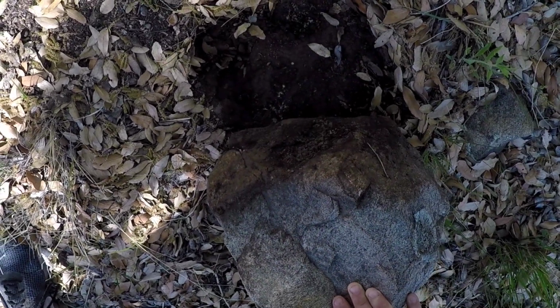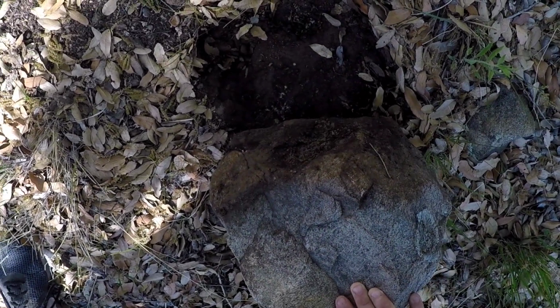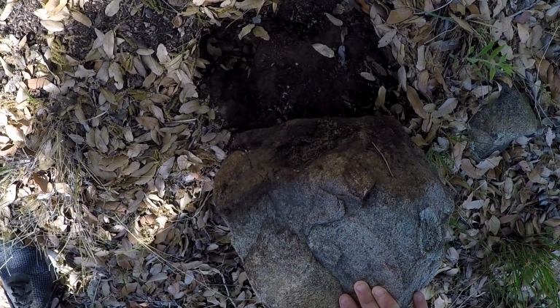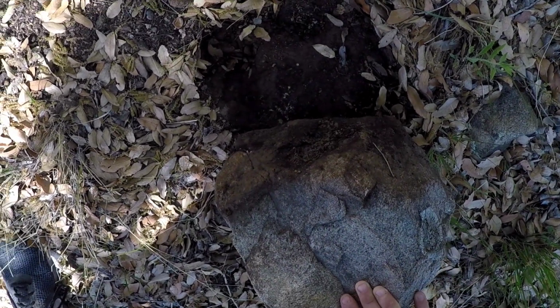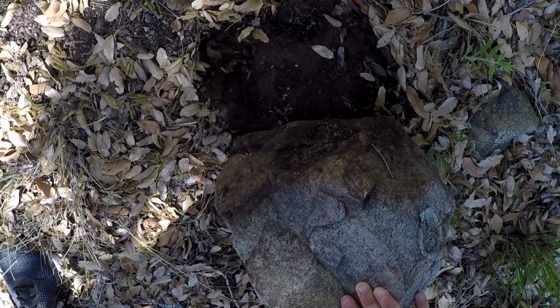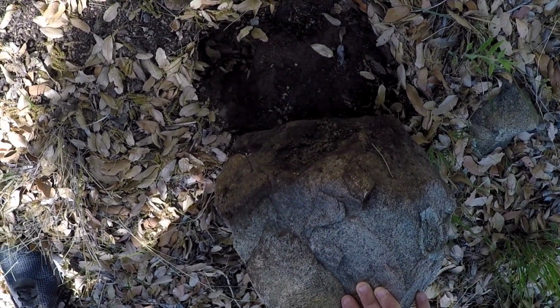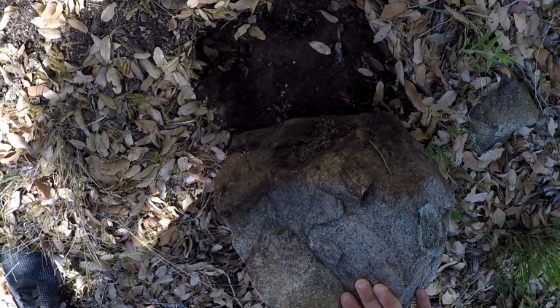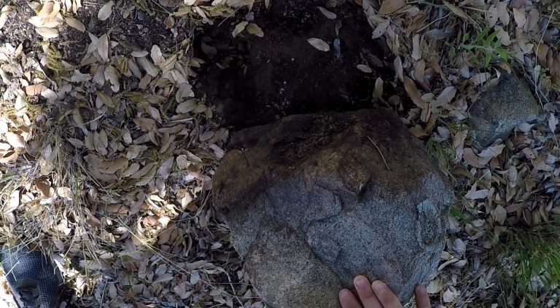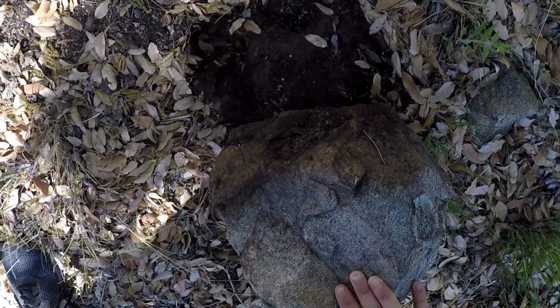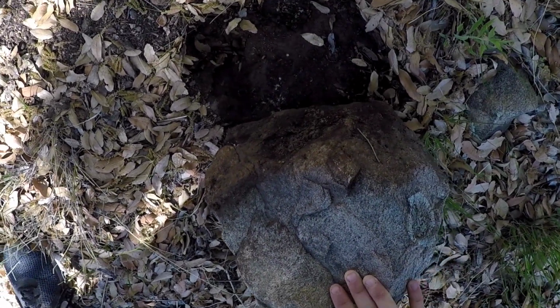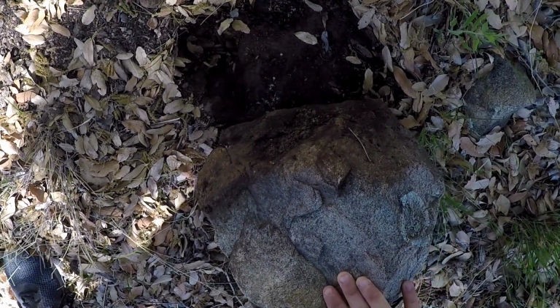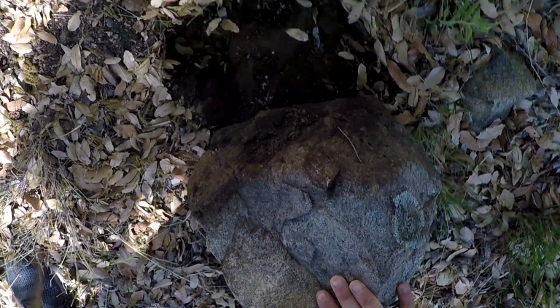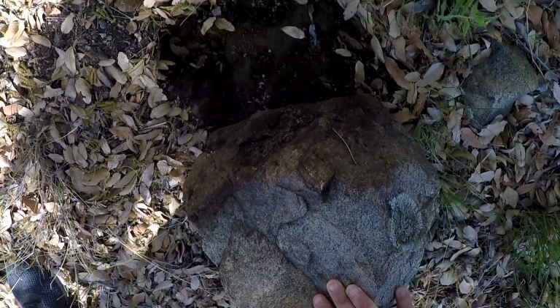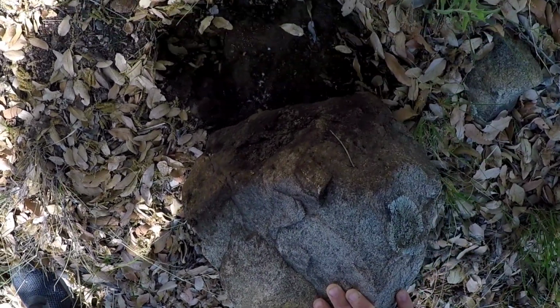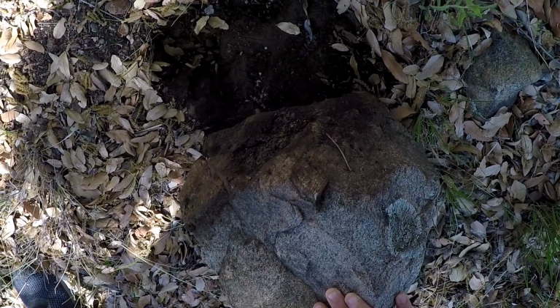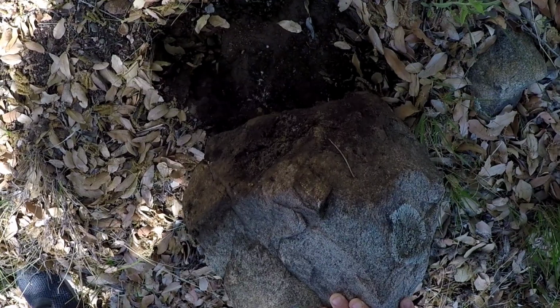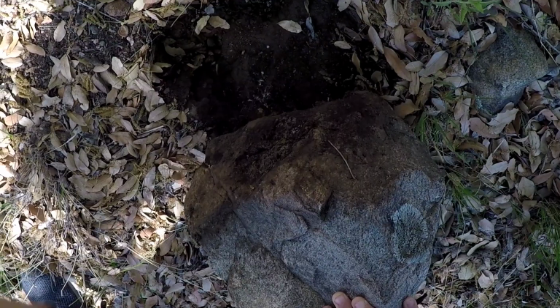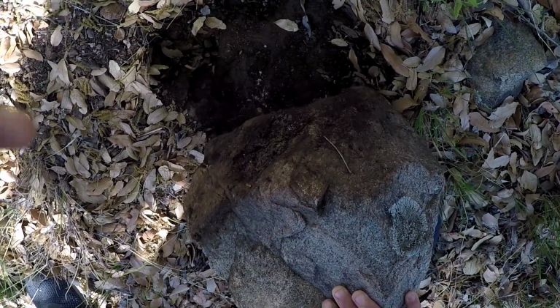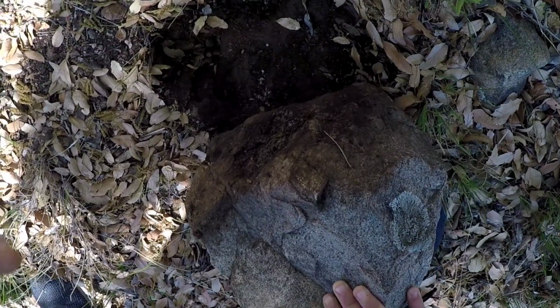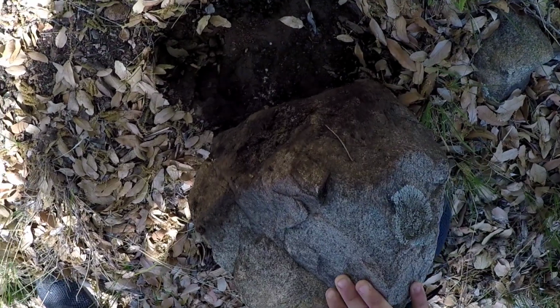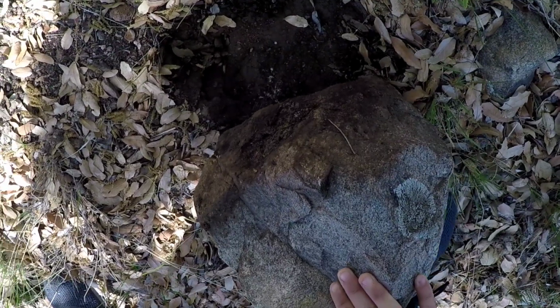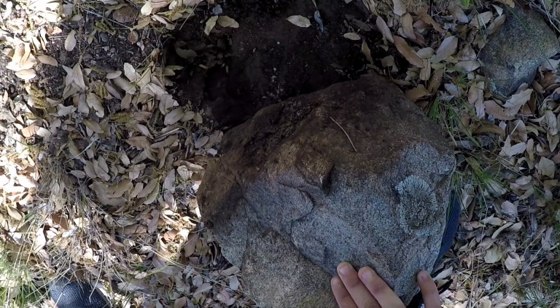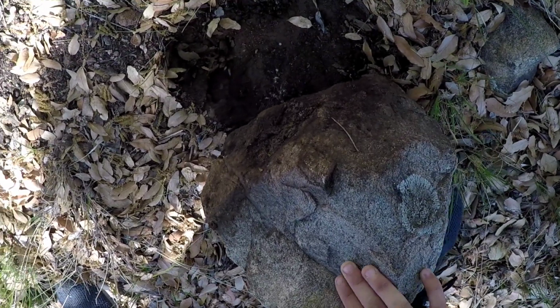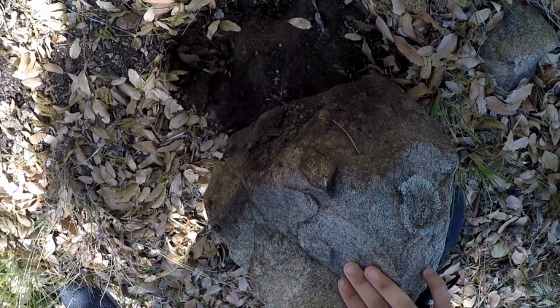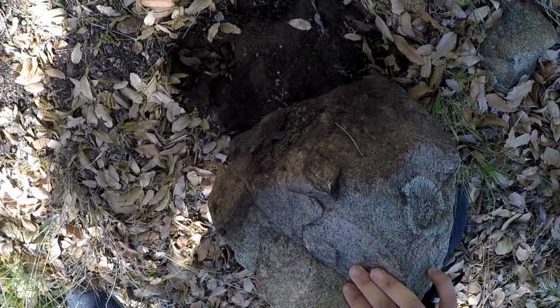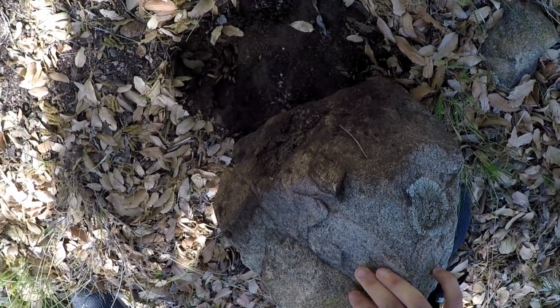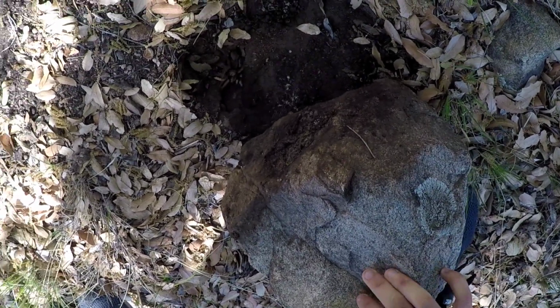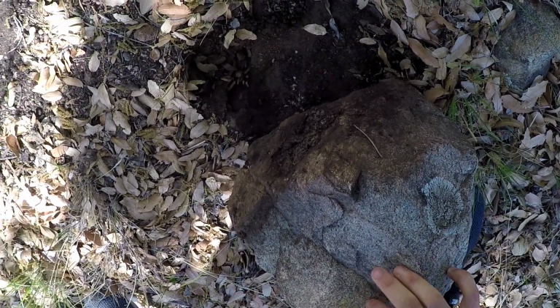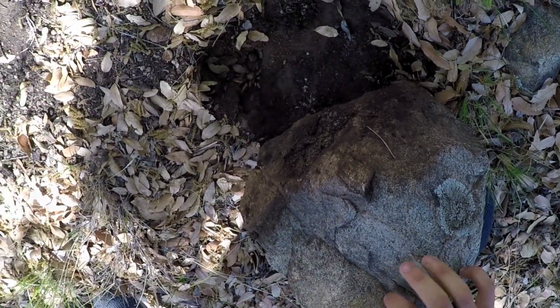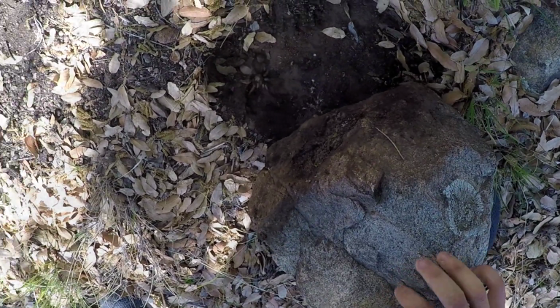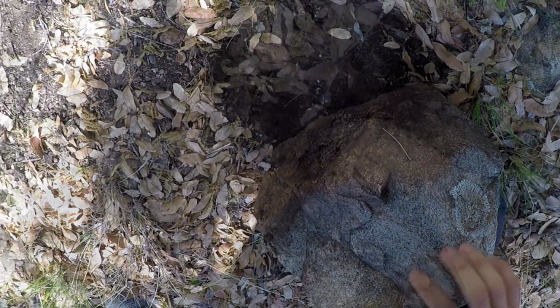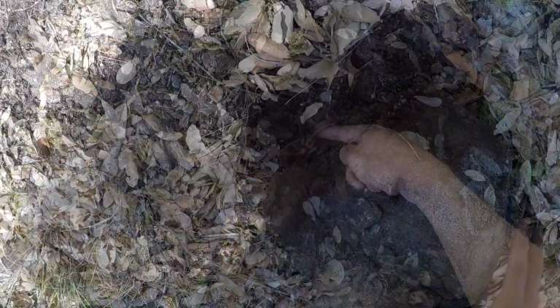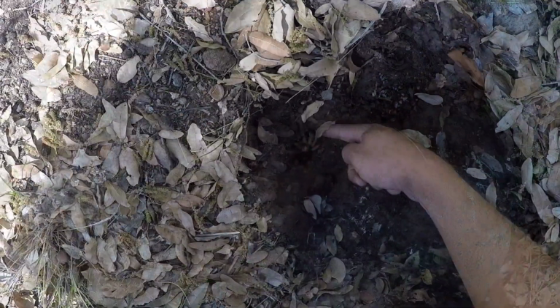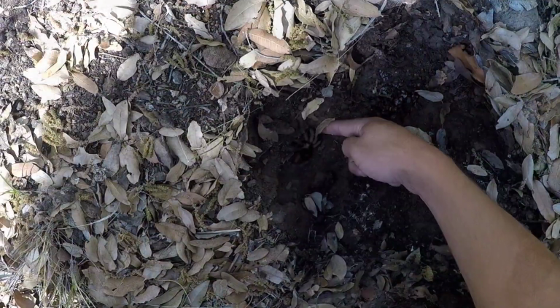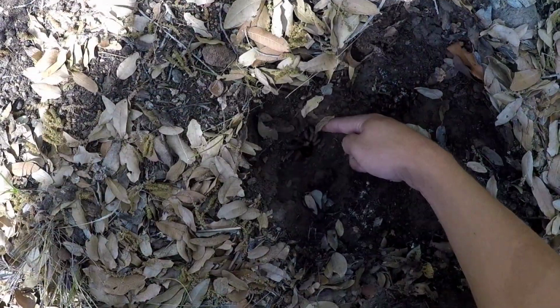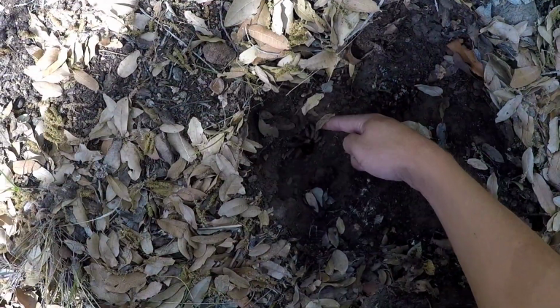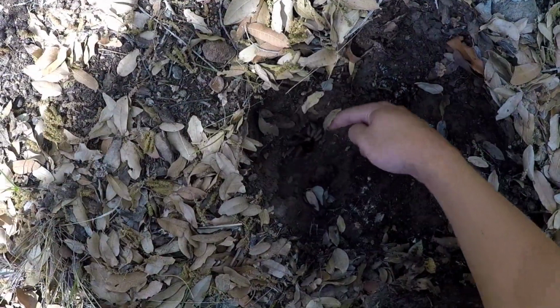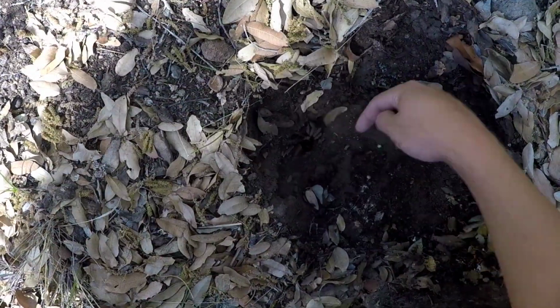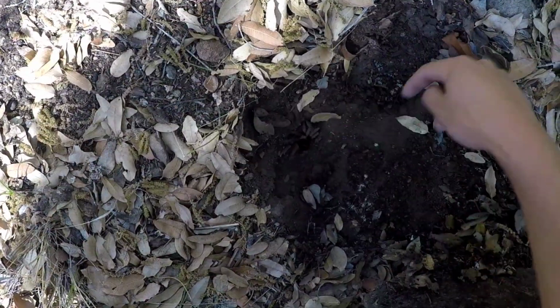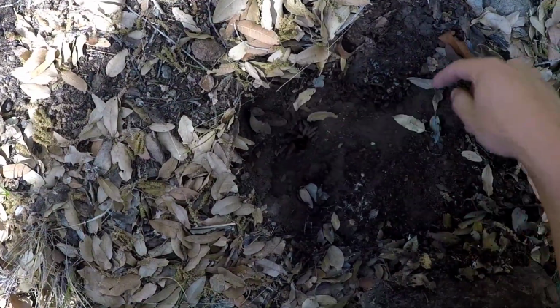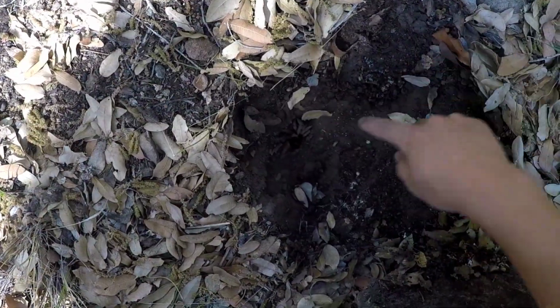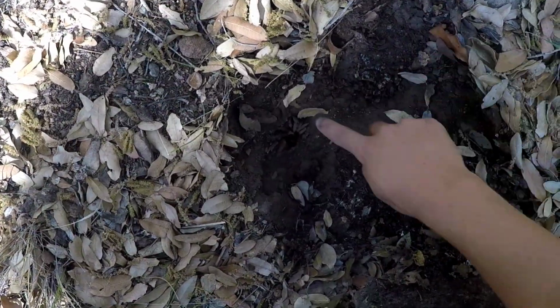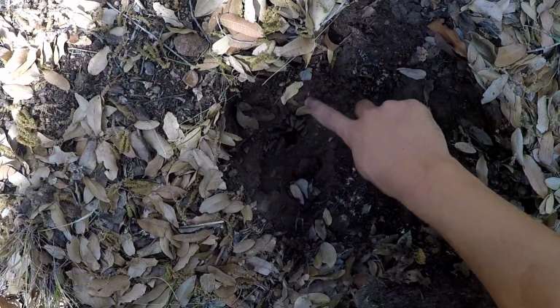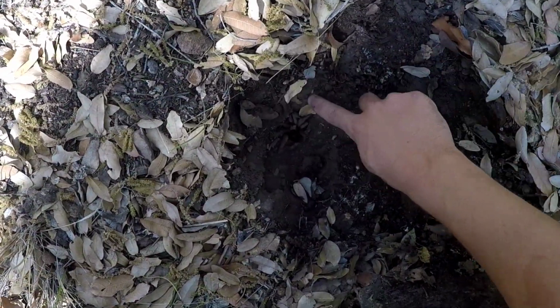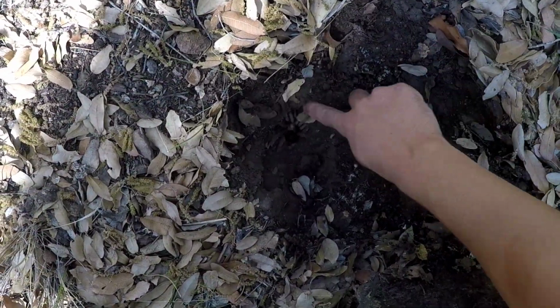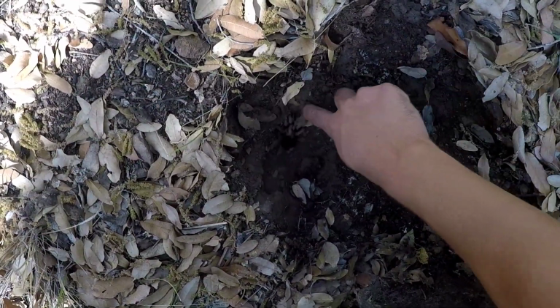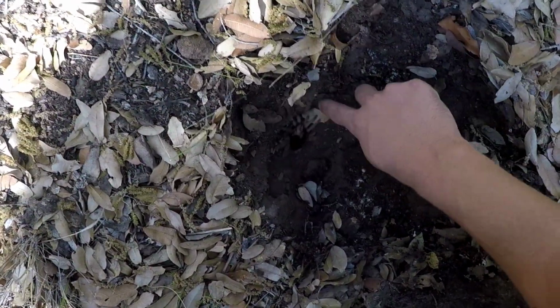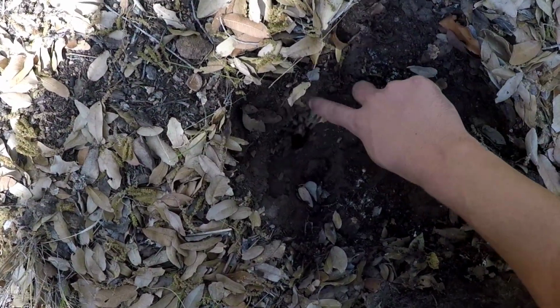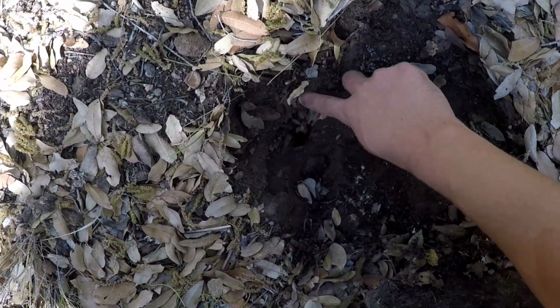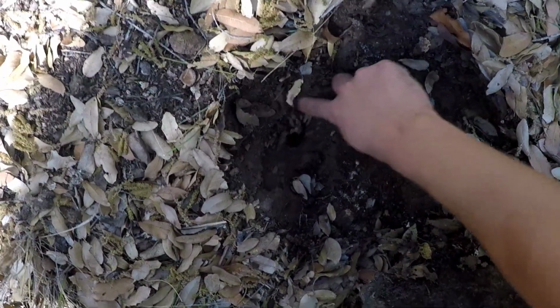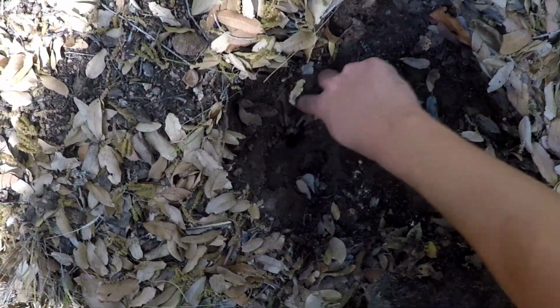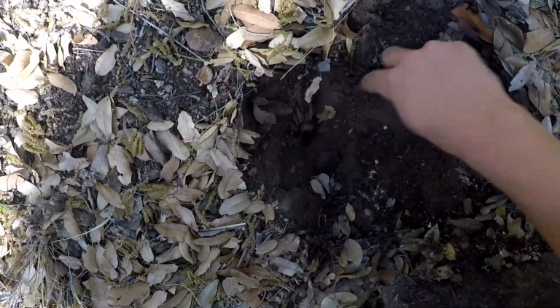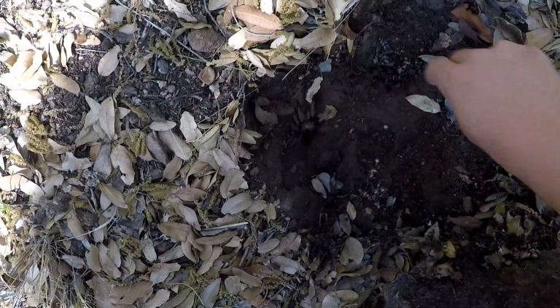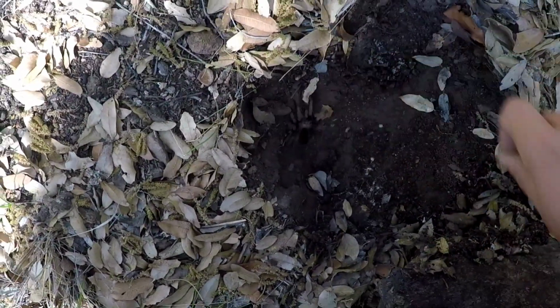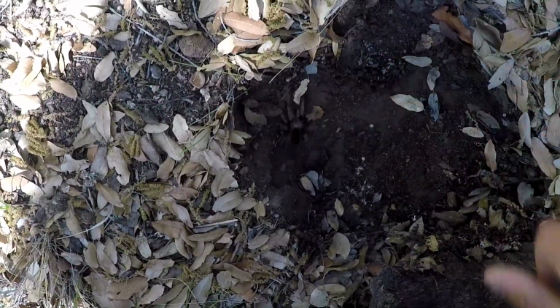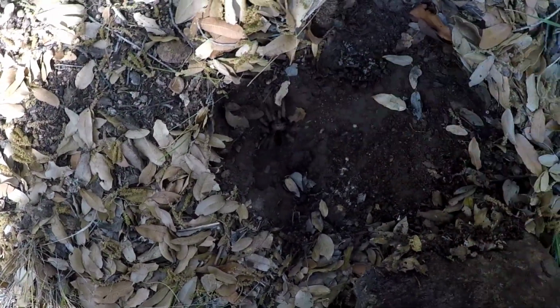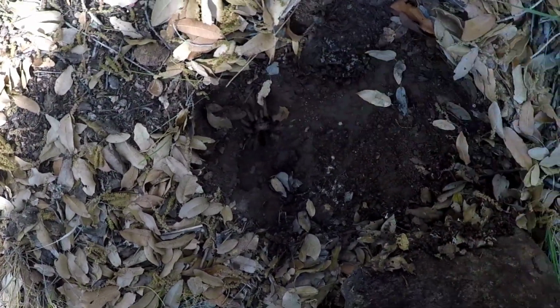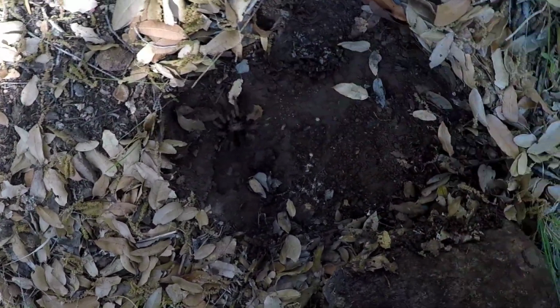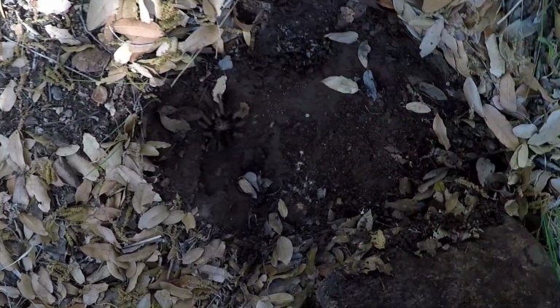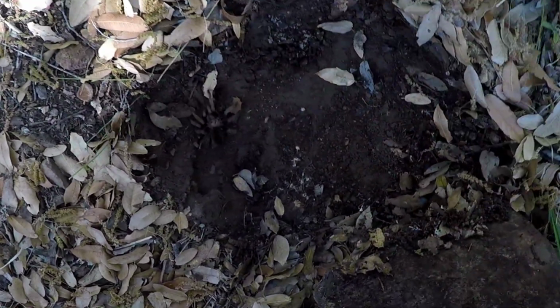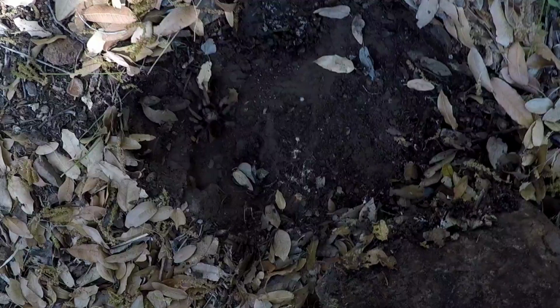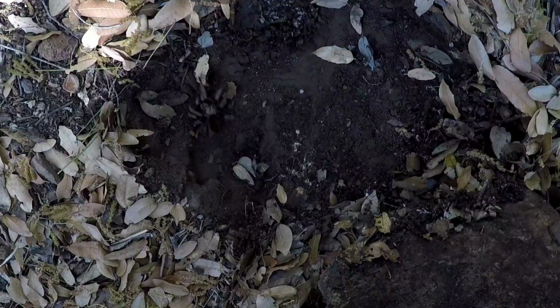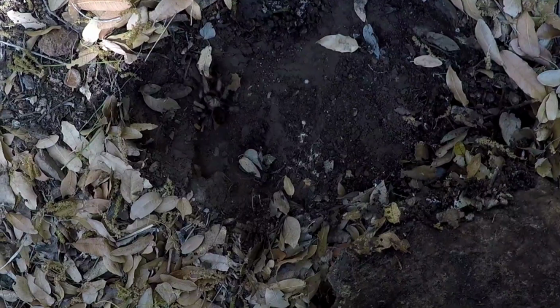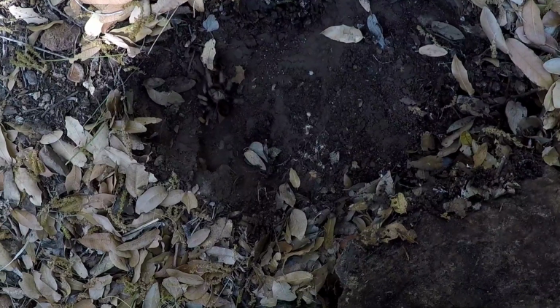Got a tarantula. No, no — no burrowing for you.